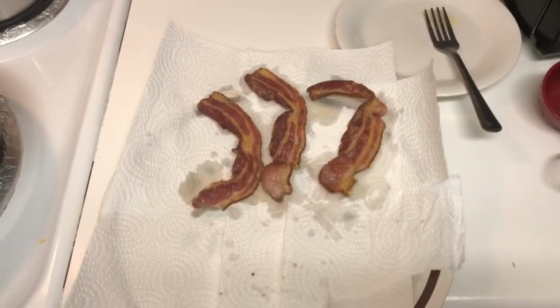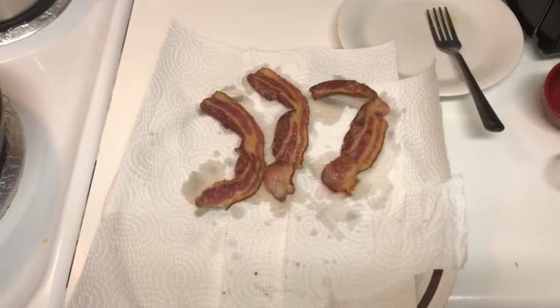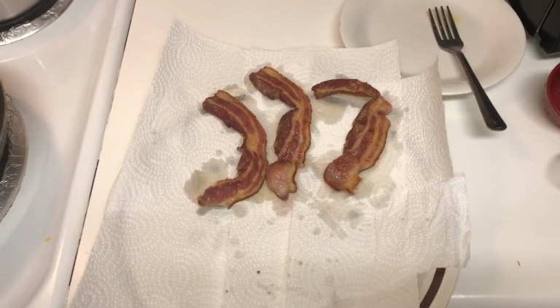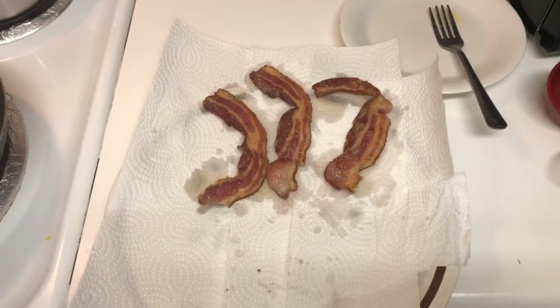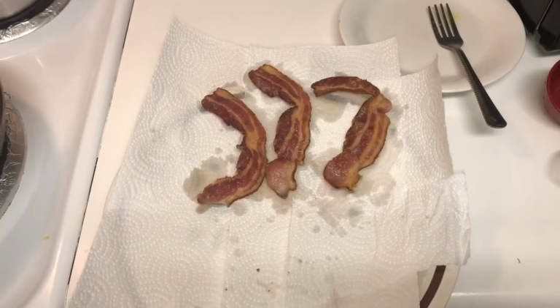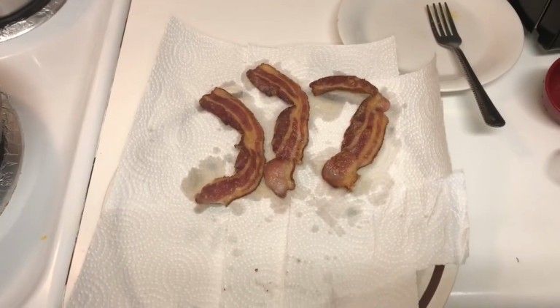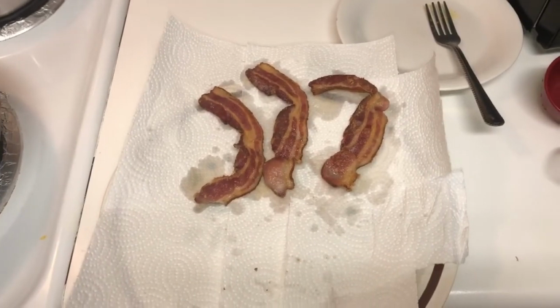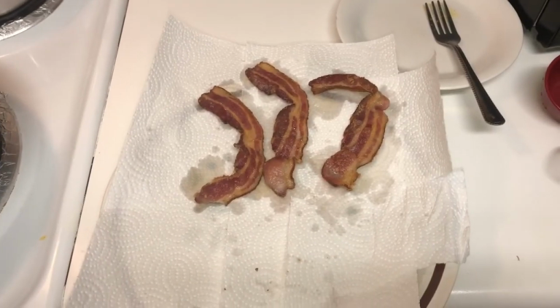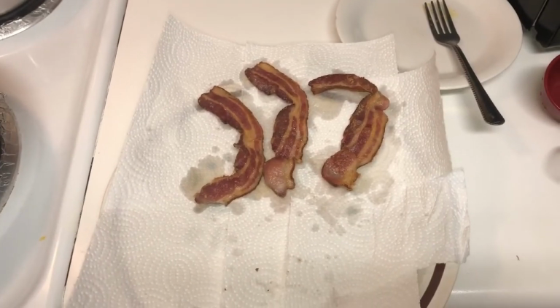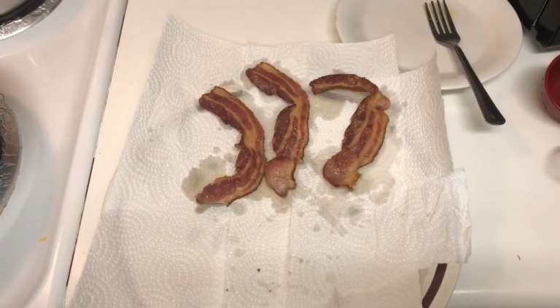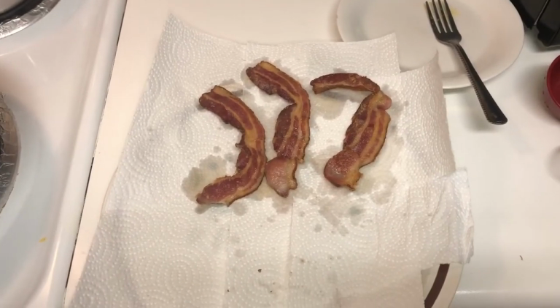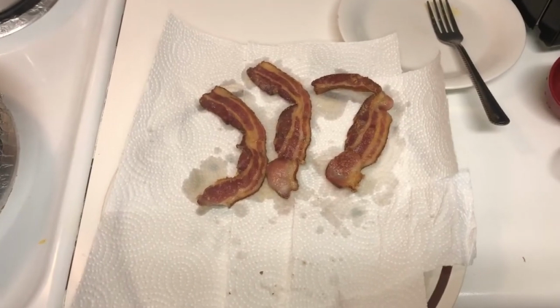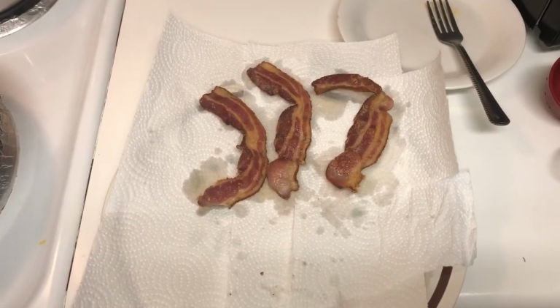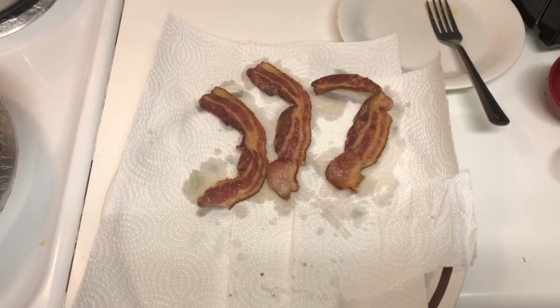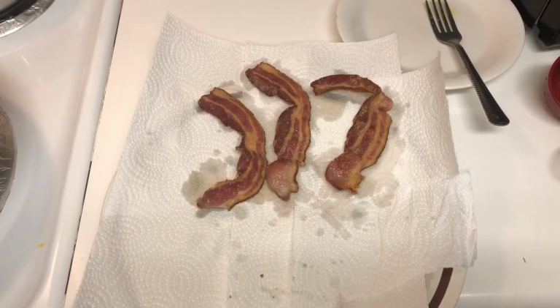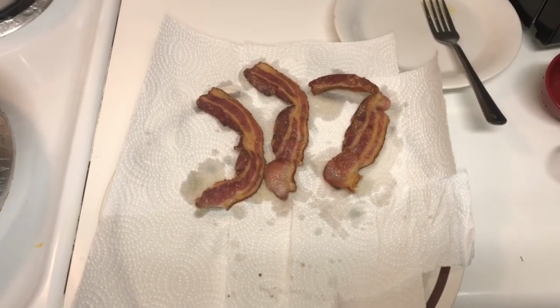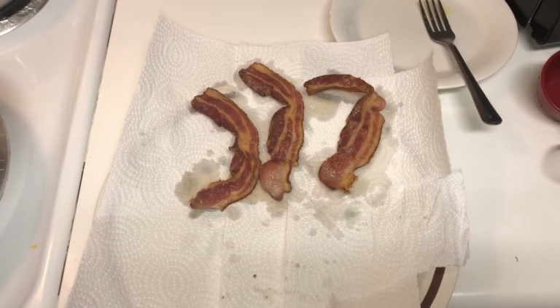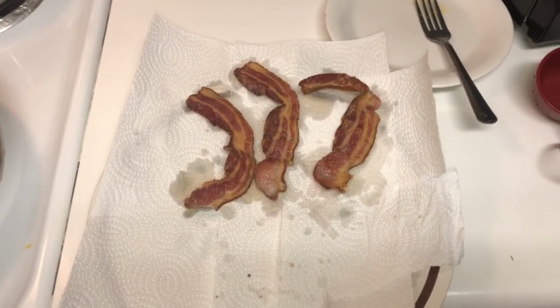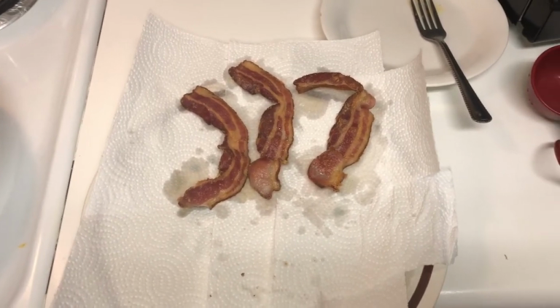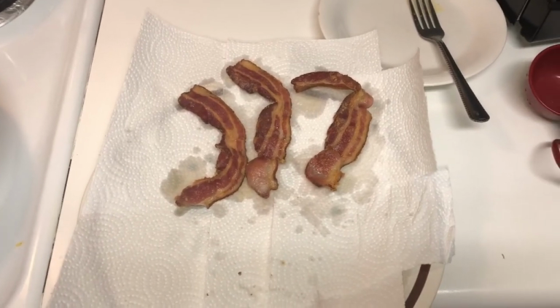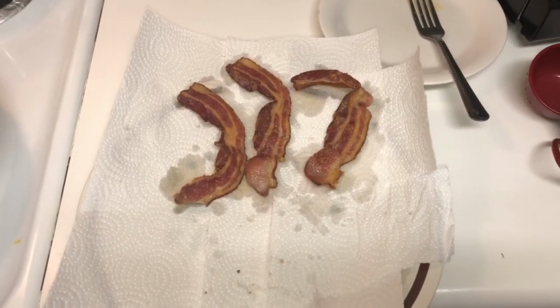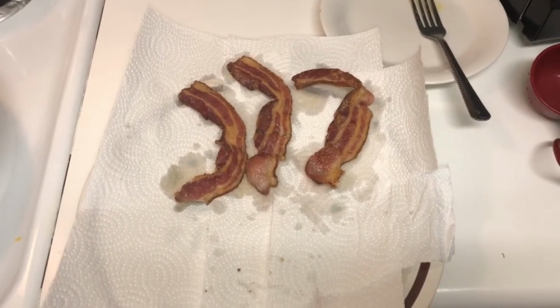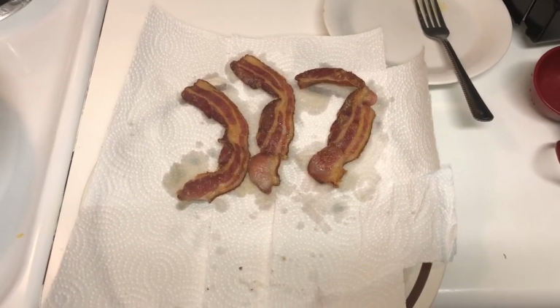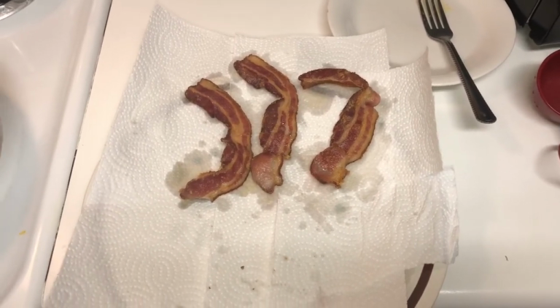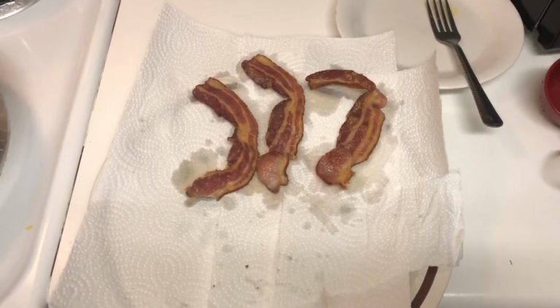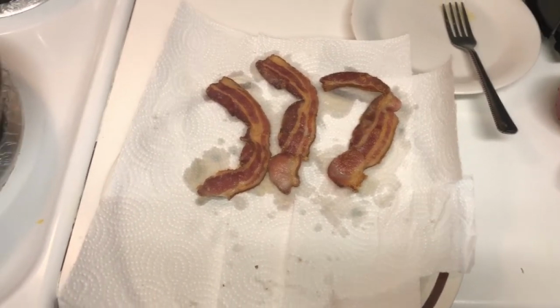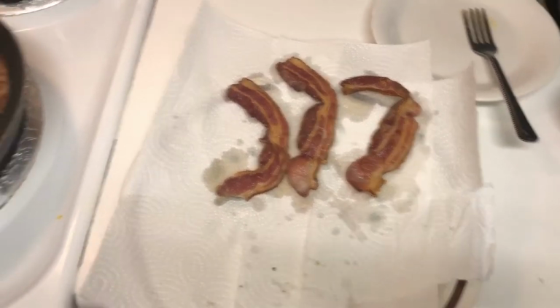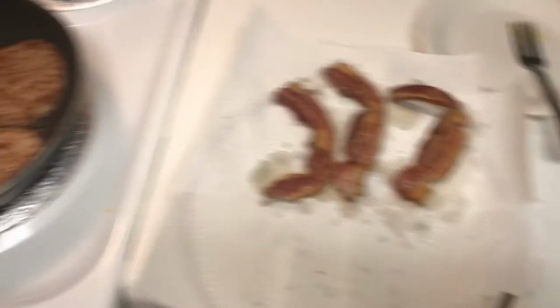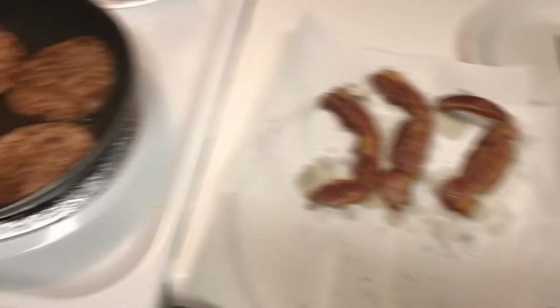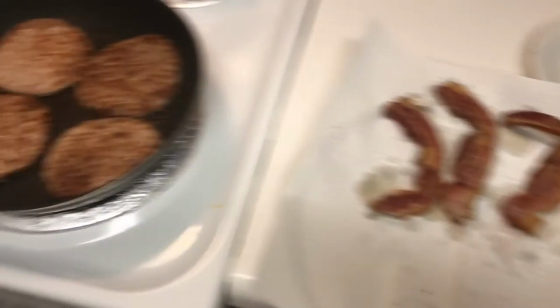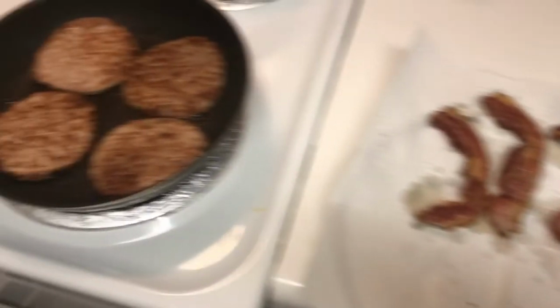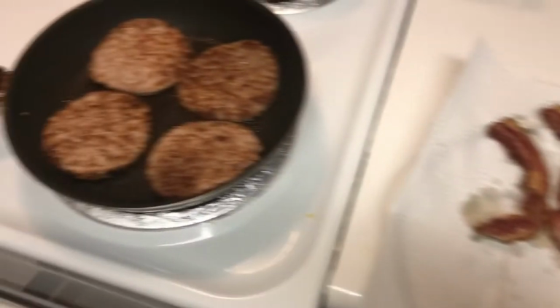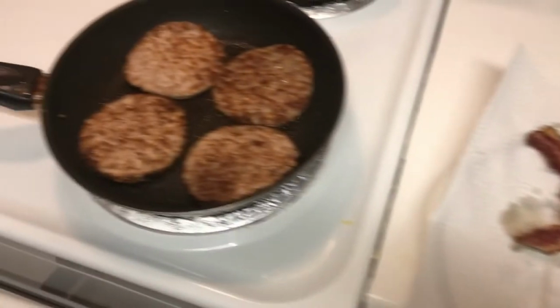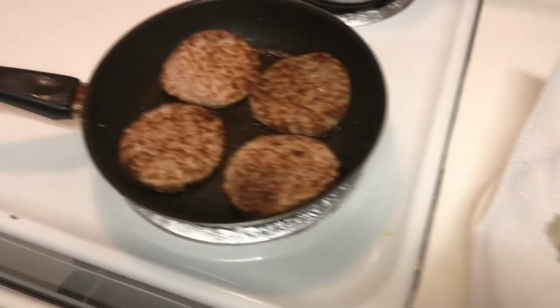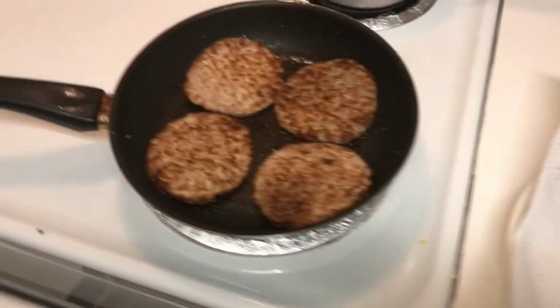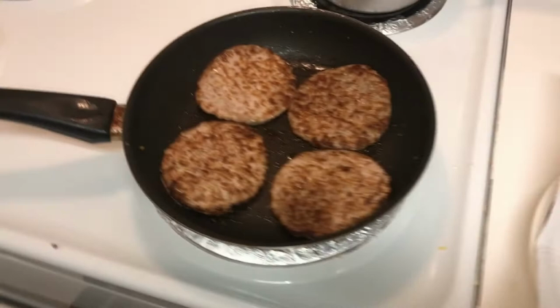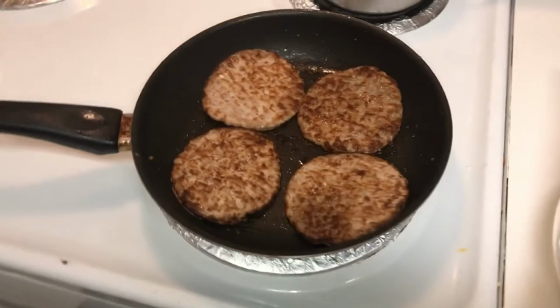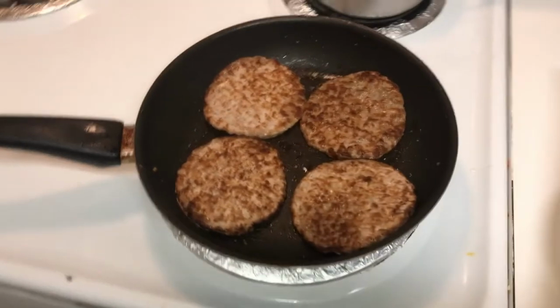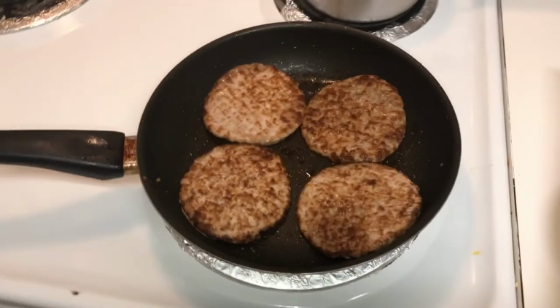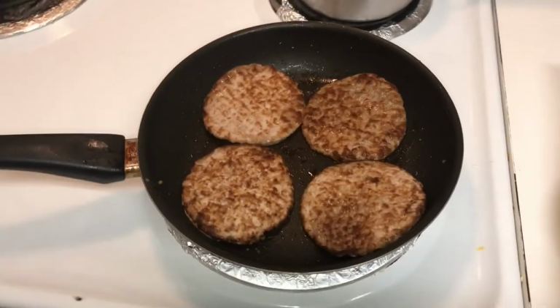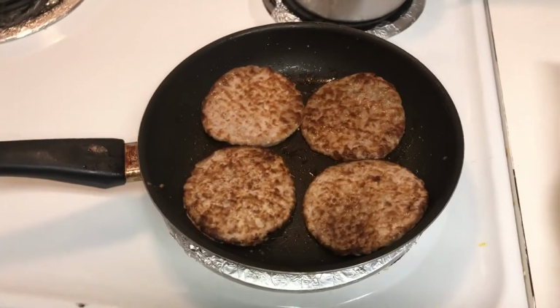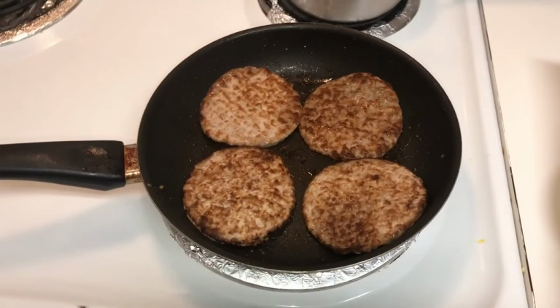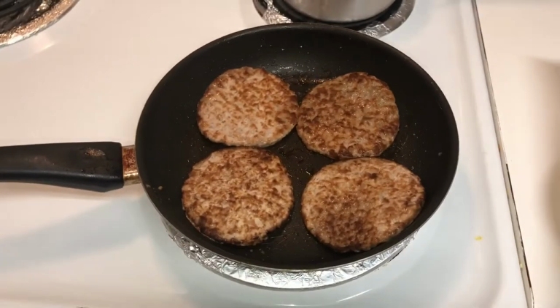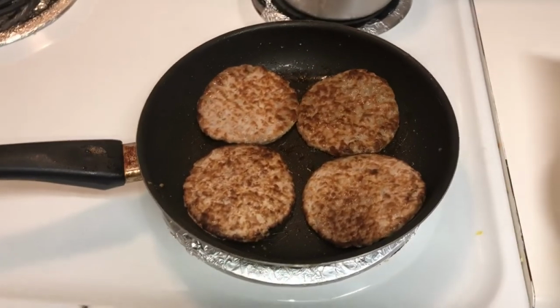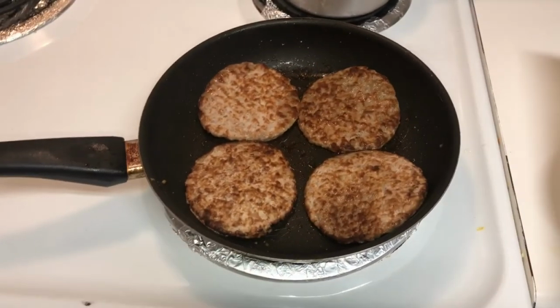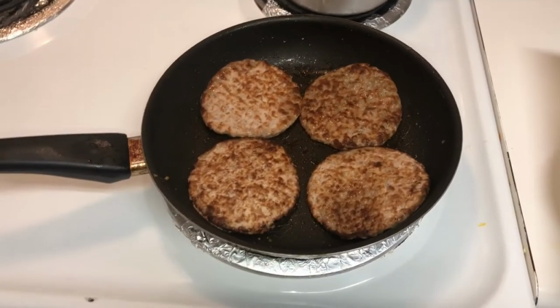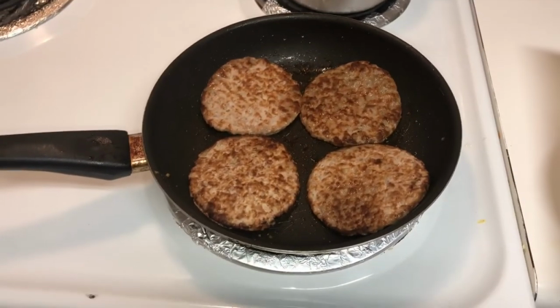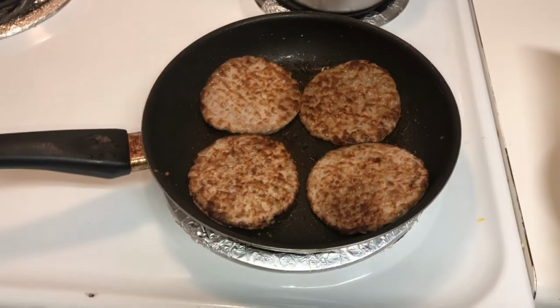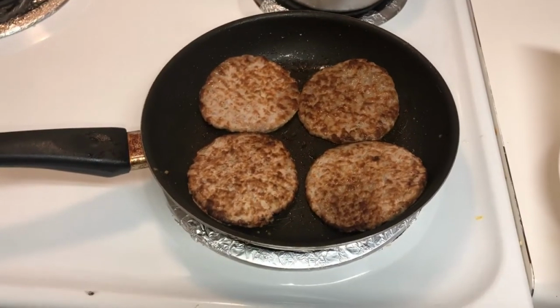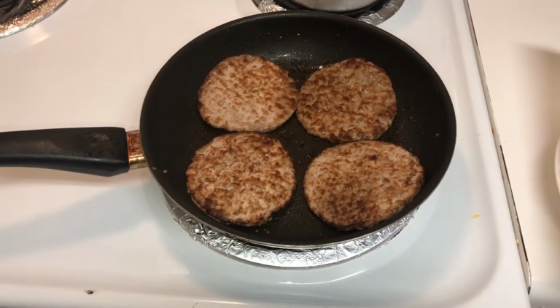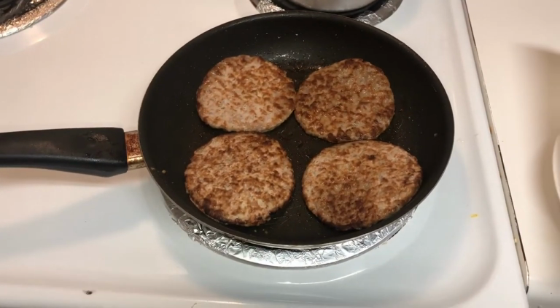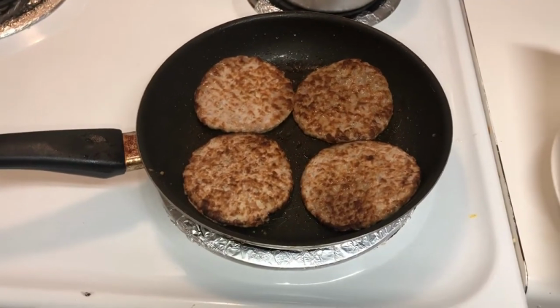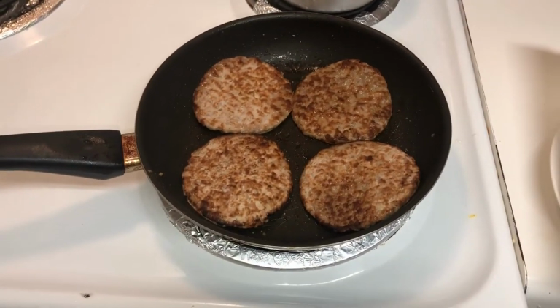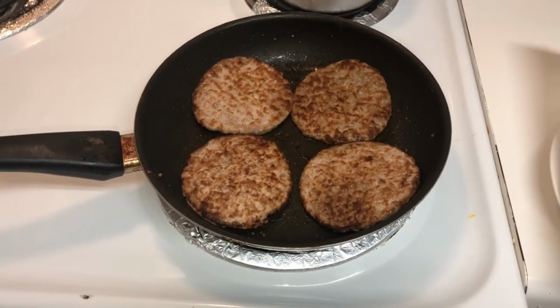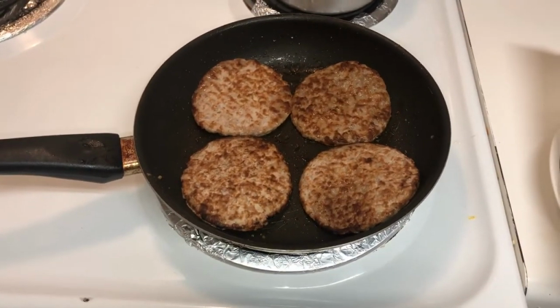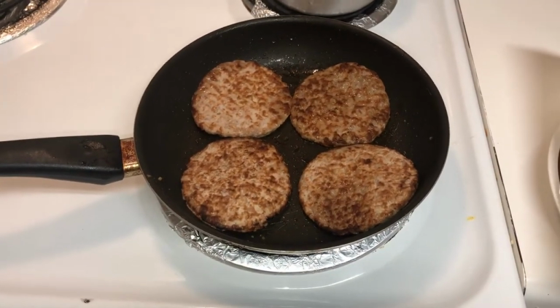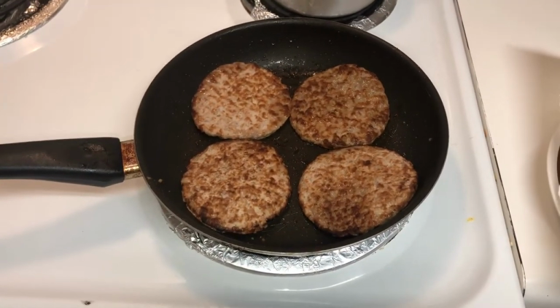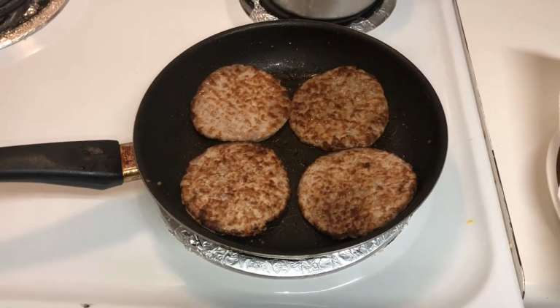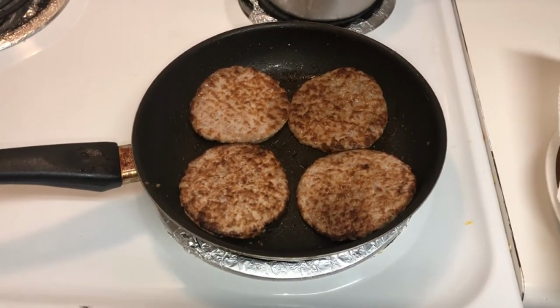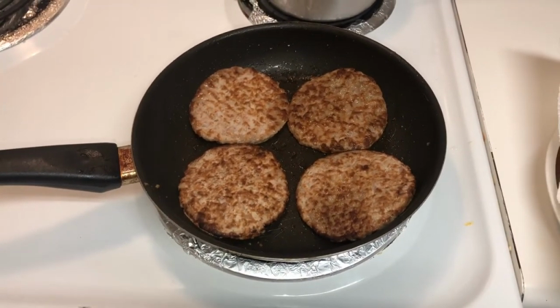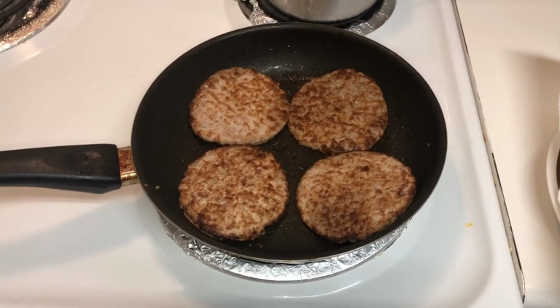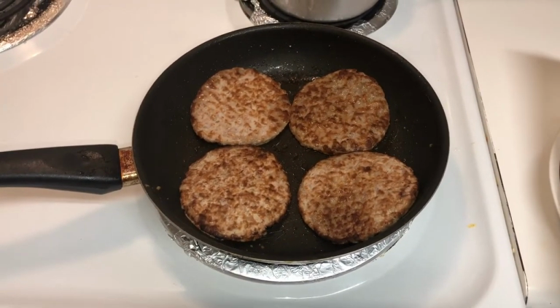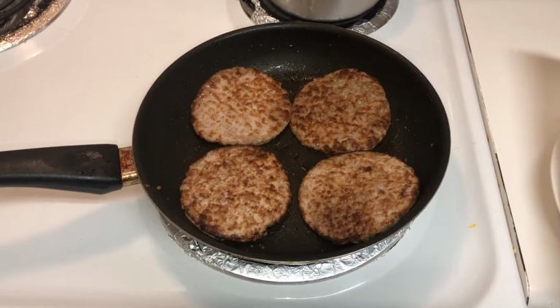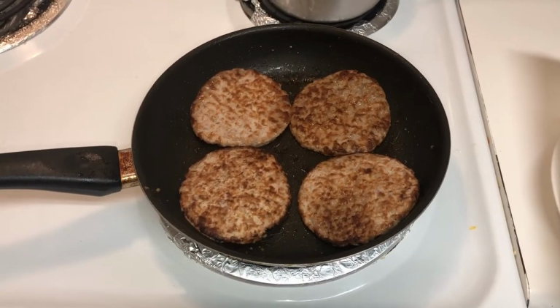My bacon's finished. Look at that. I don't know how people like their bacon — that's how I like mine. Now we're going to start on my sausage patties.